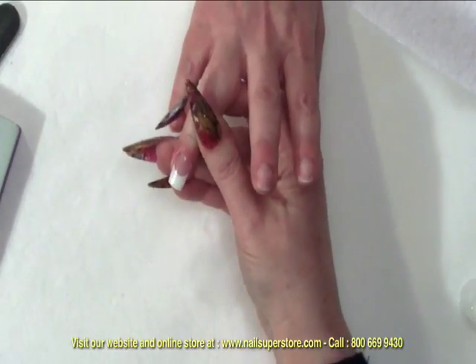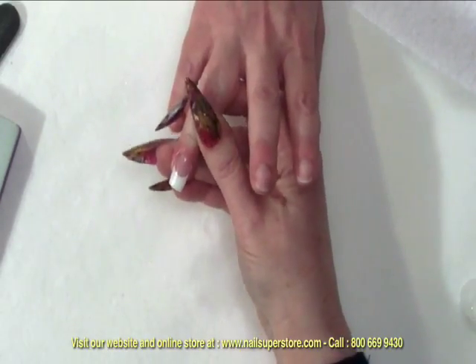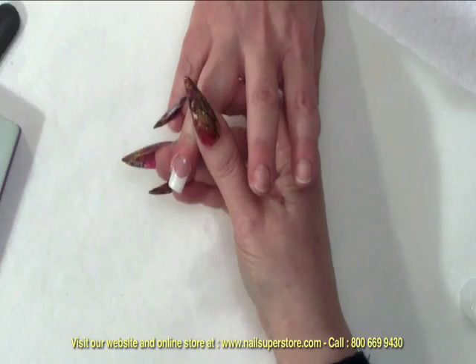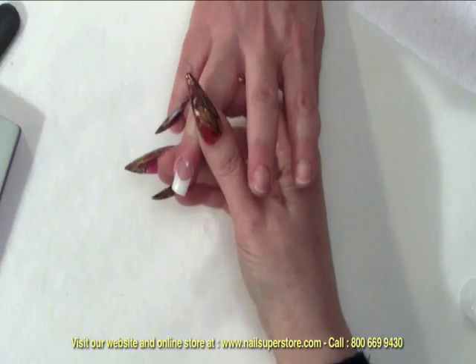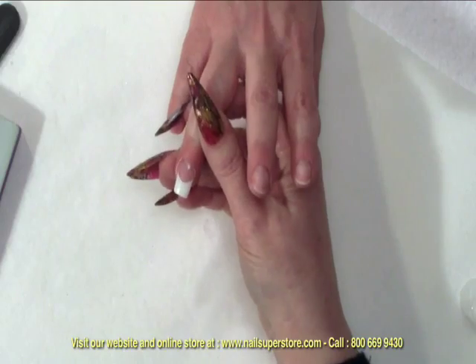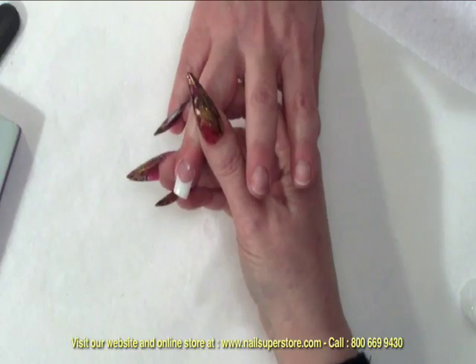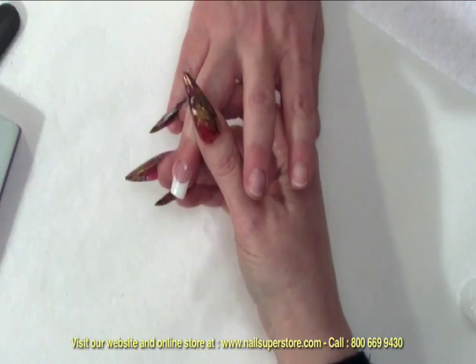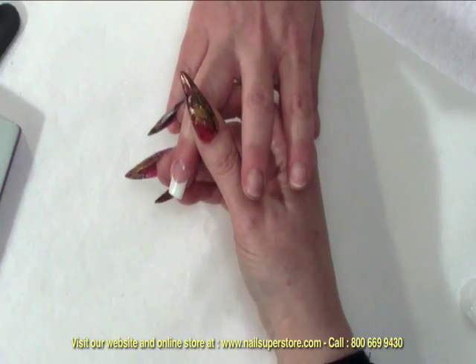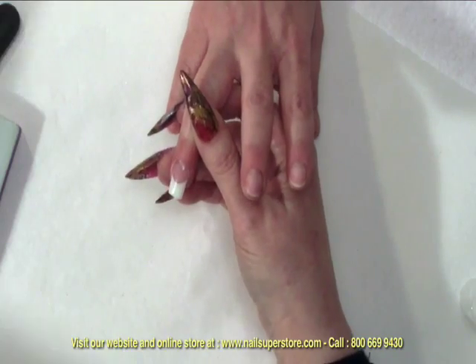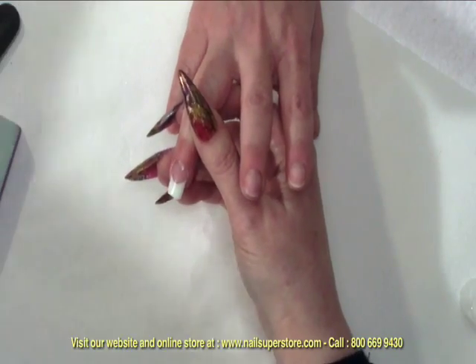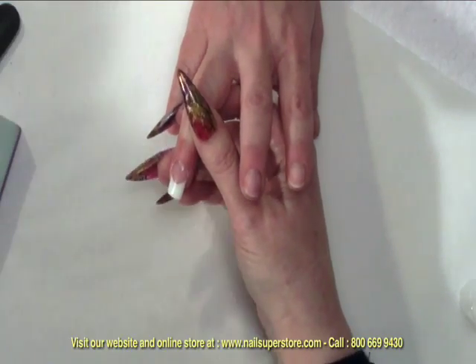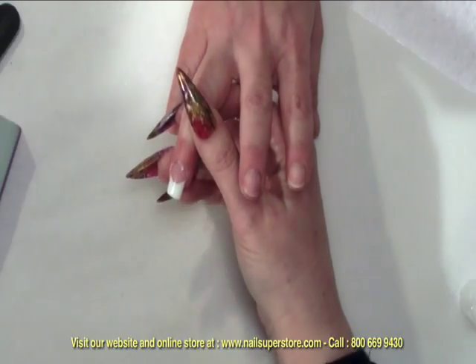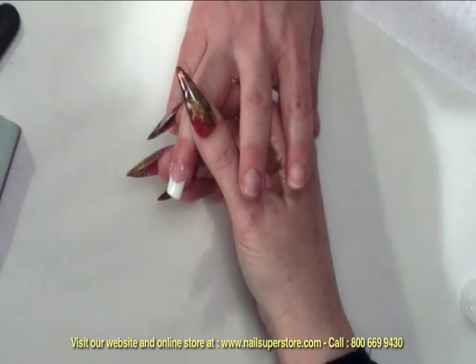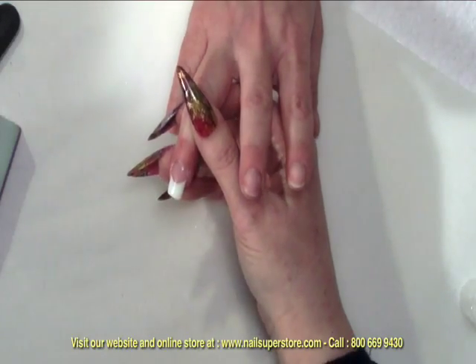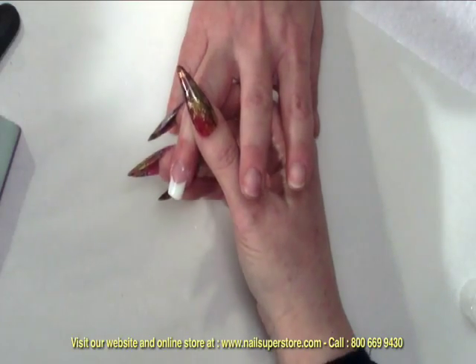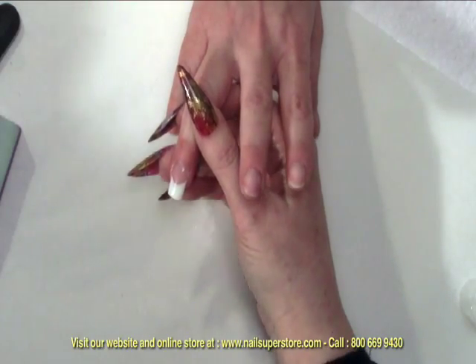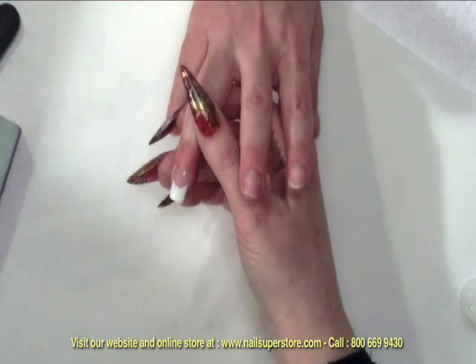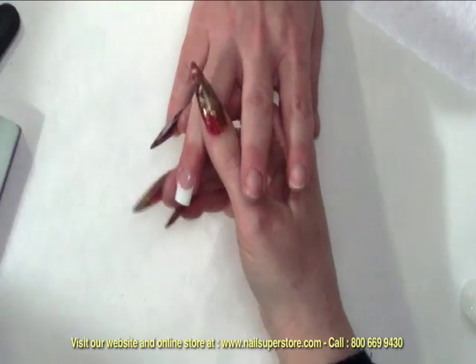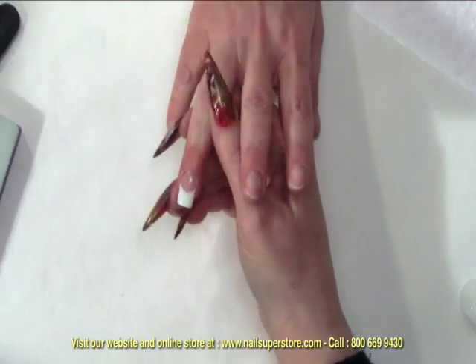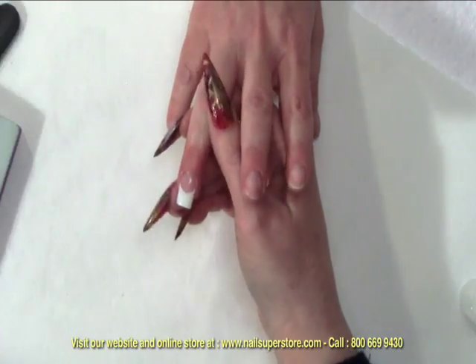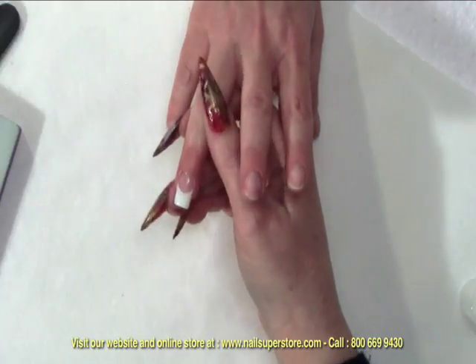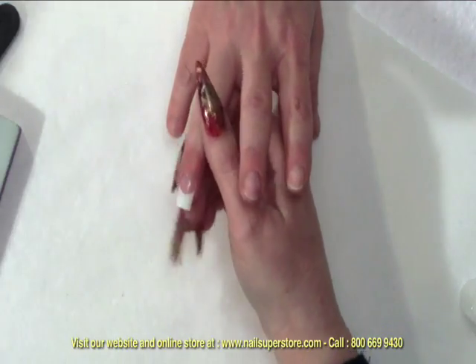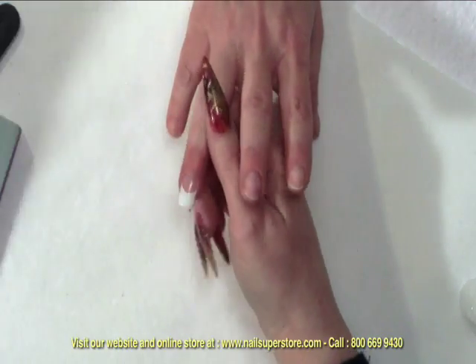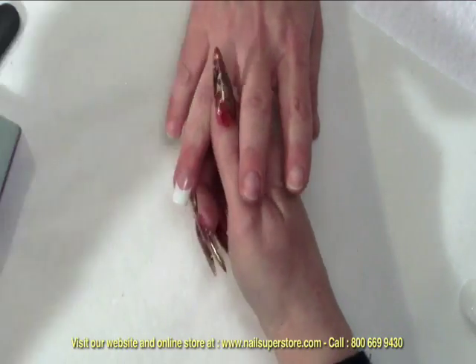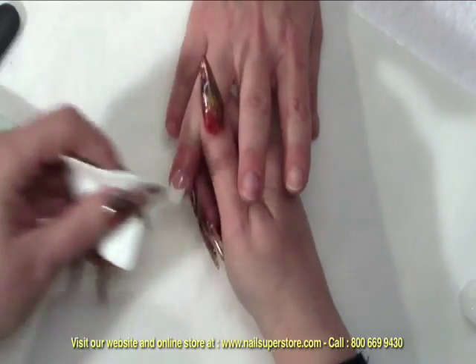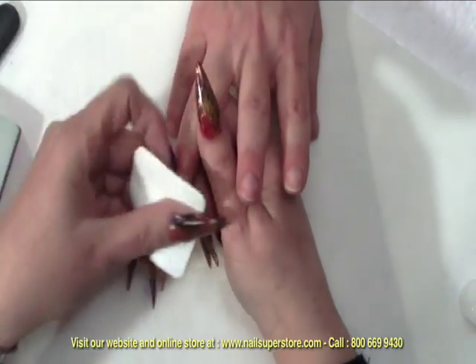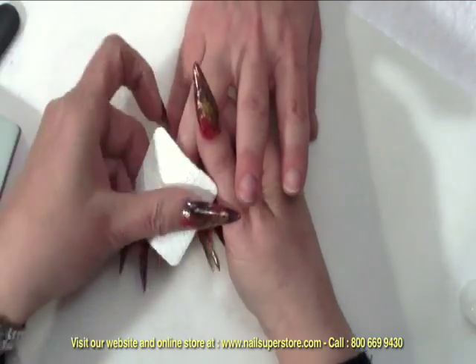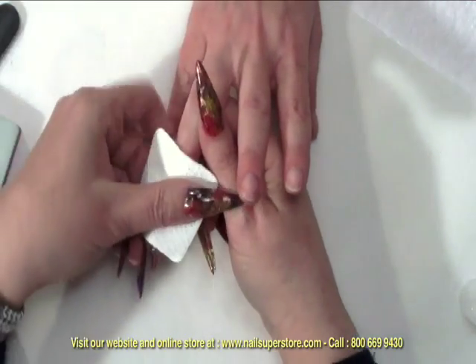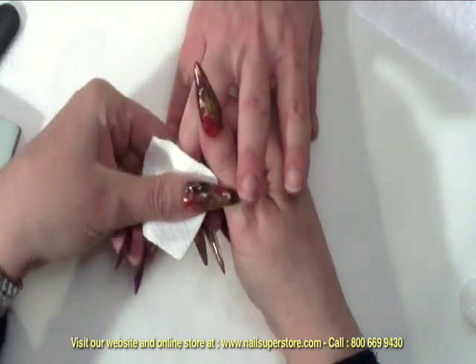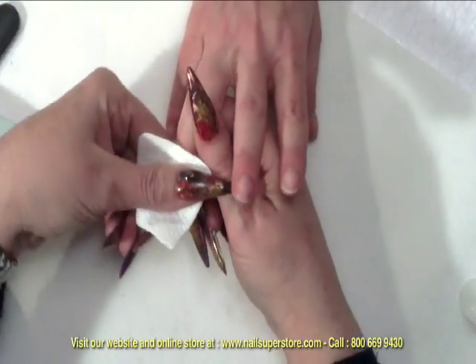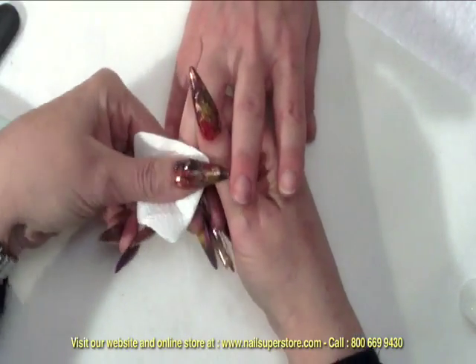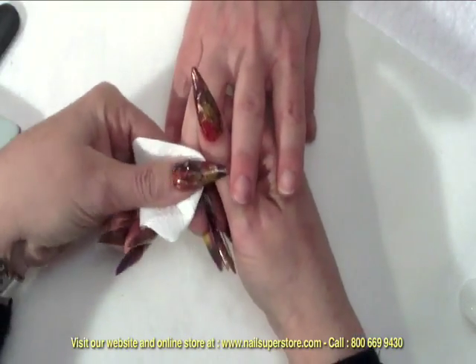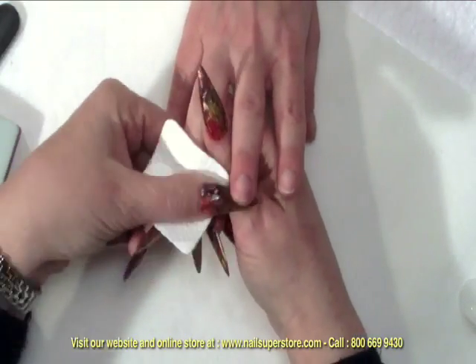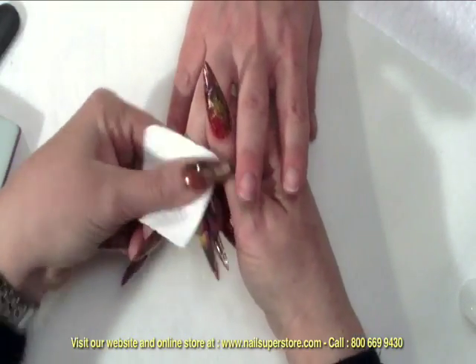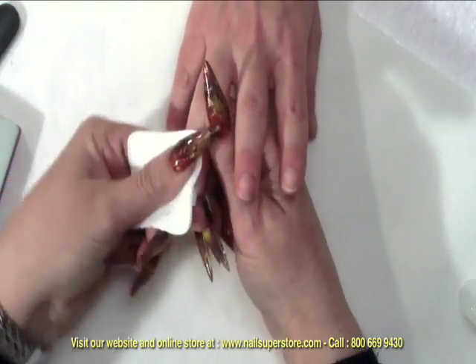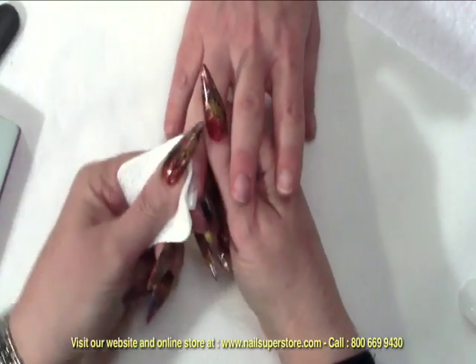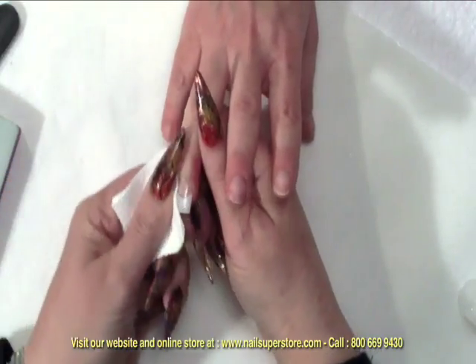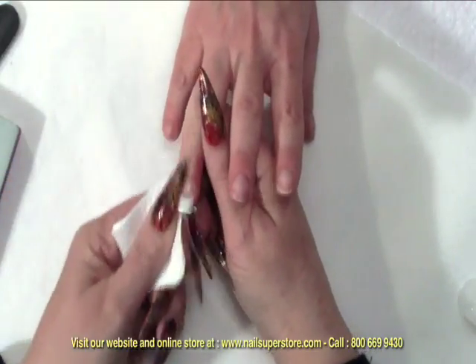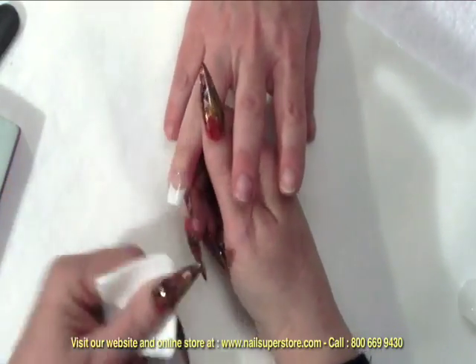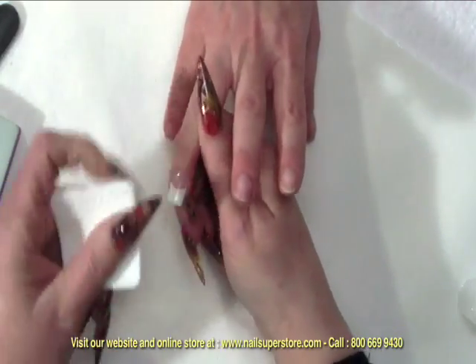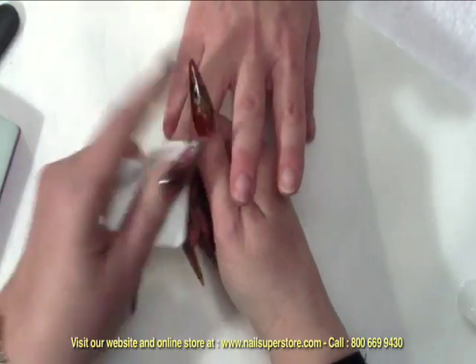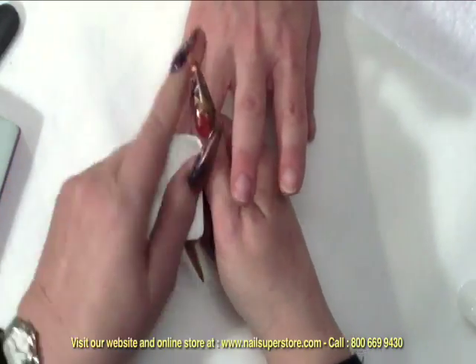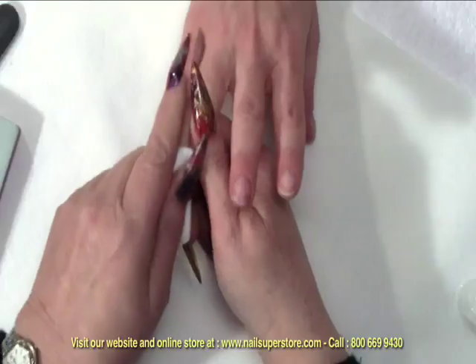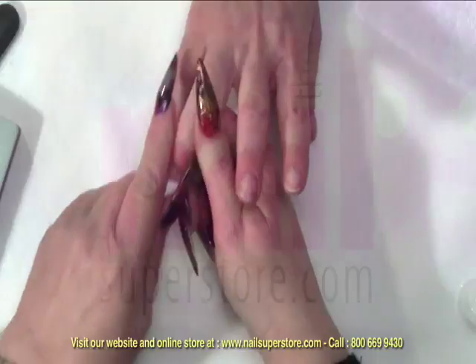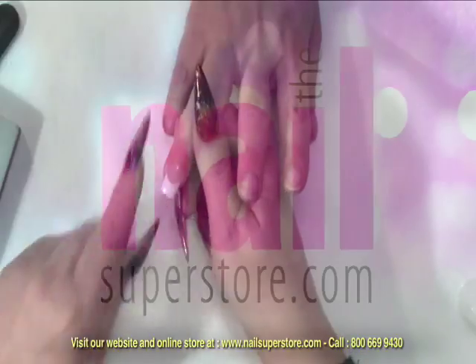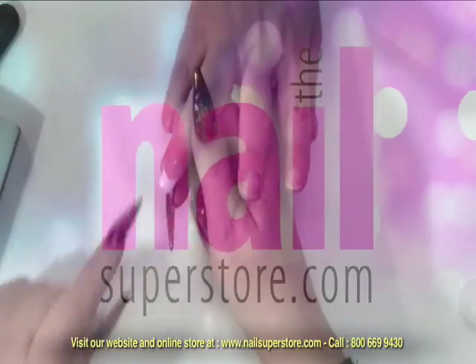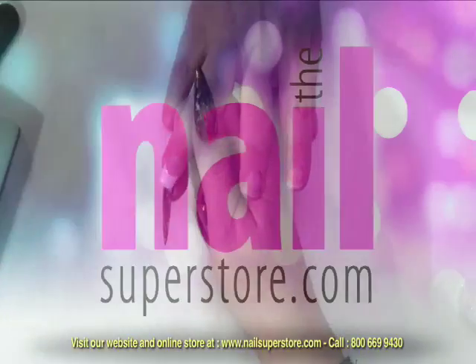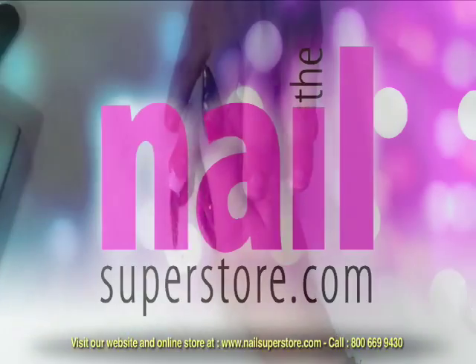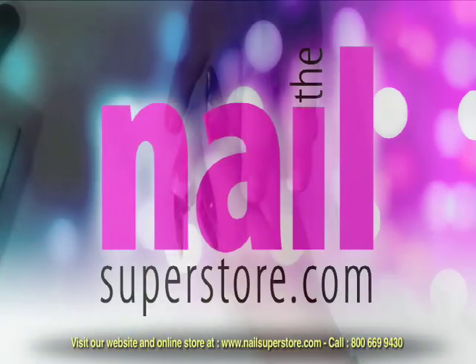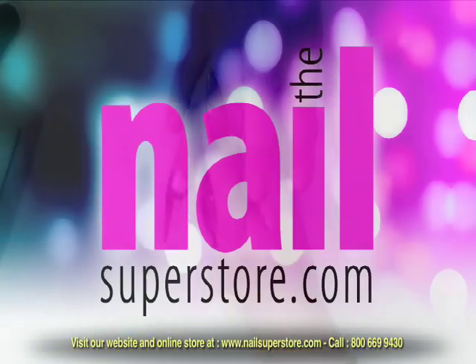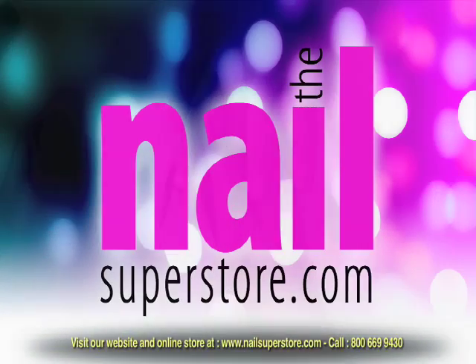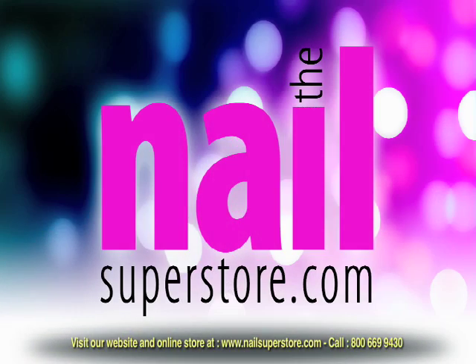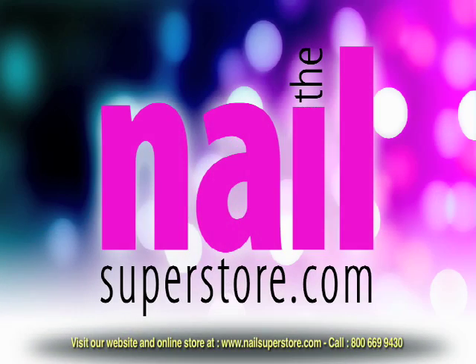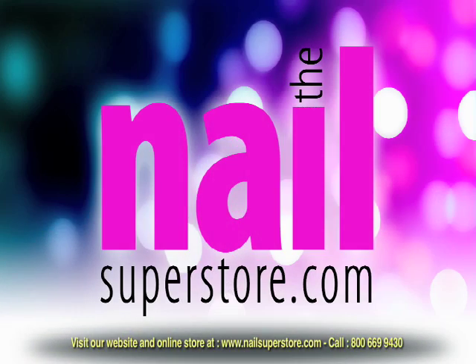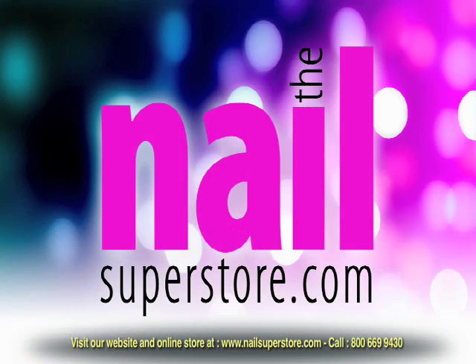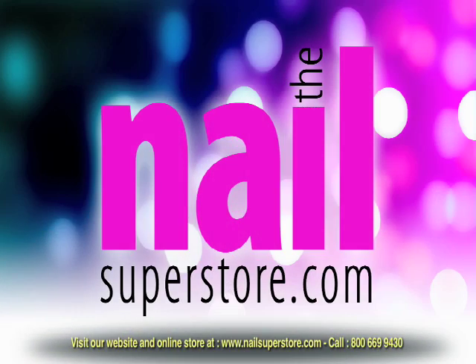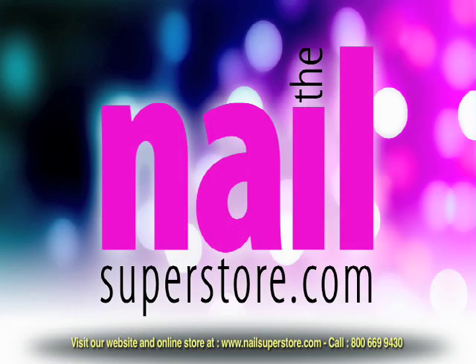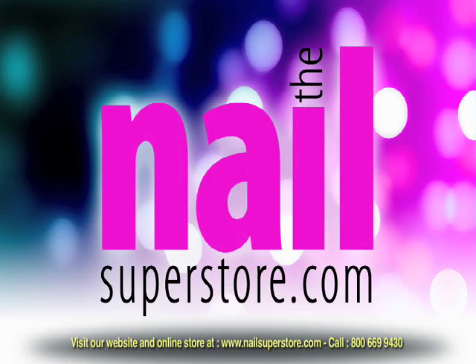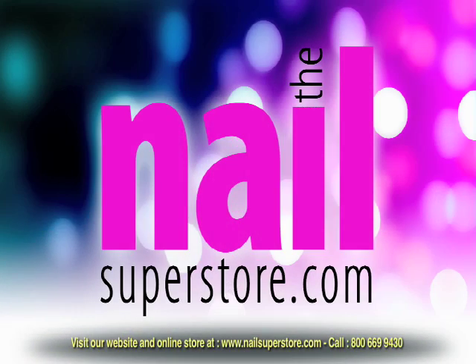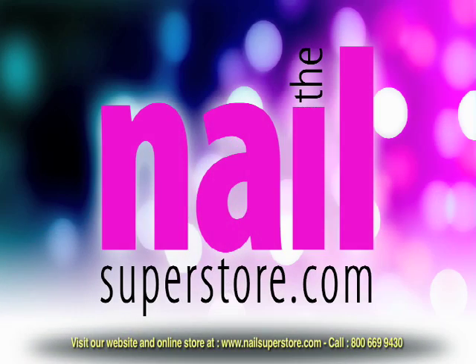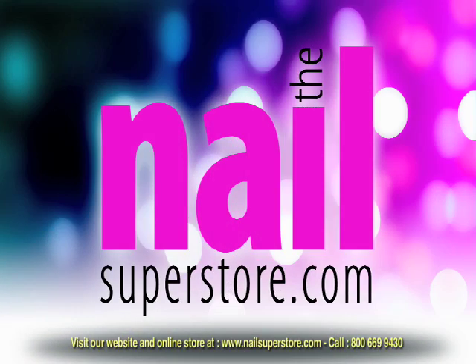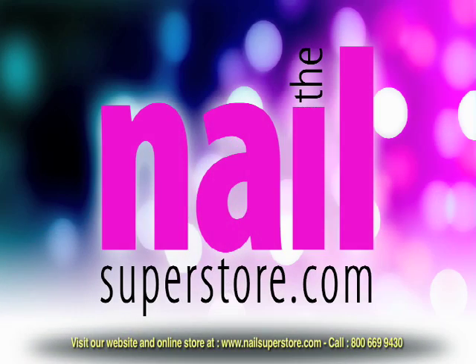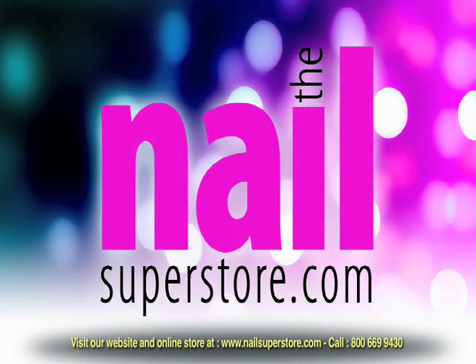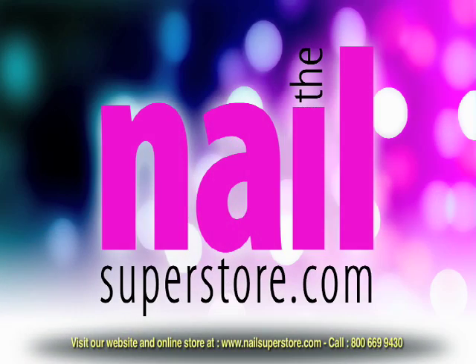Once you're done, you can remove the oil, have your clients go wash their hands, and then polish the nail or apply a top coat as needed.